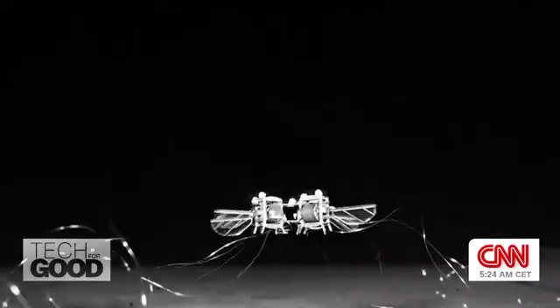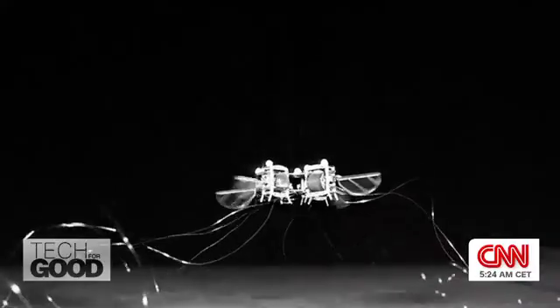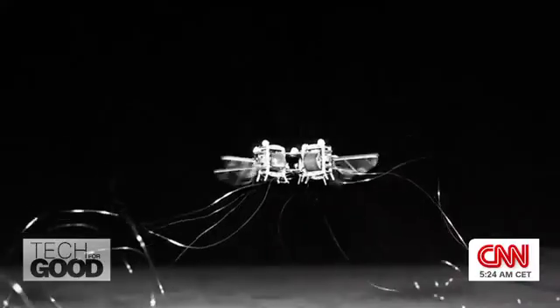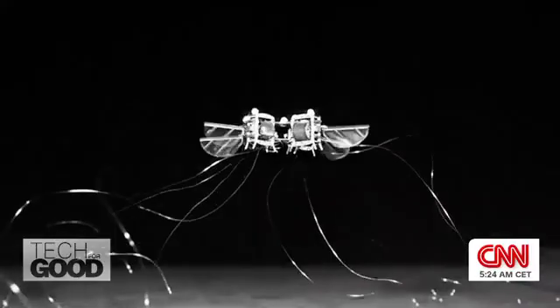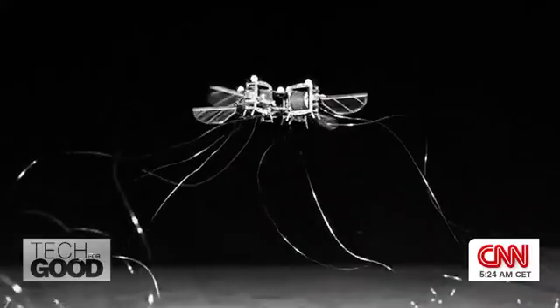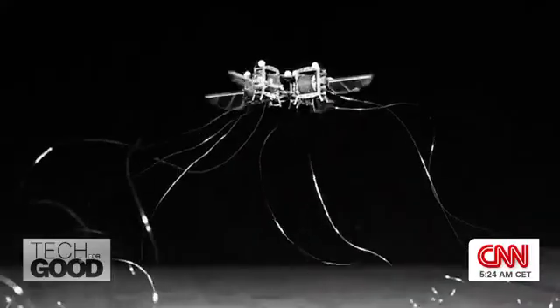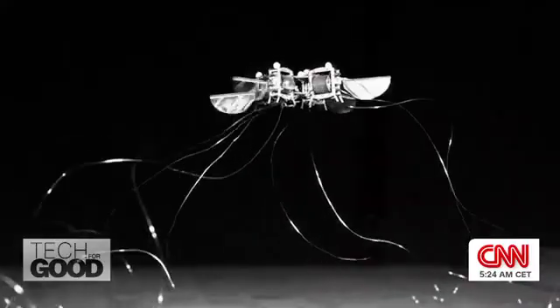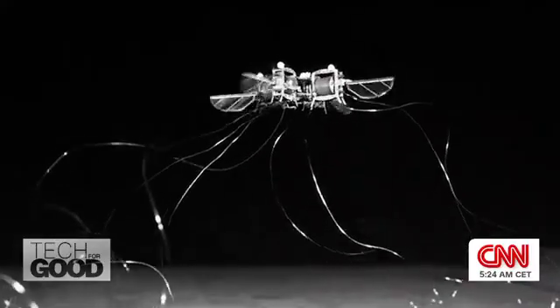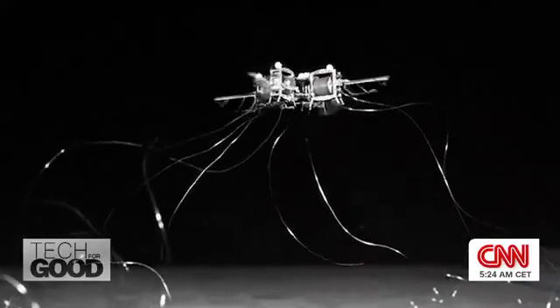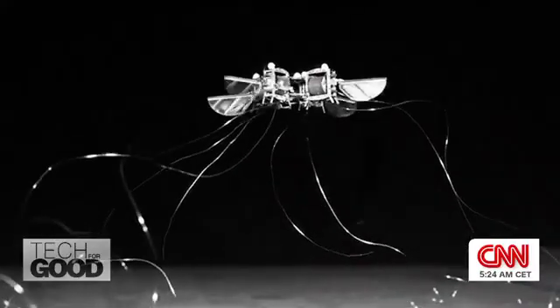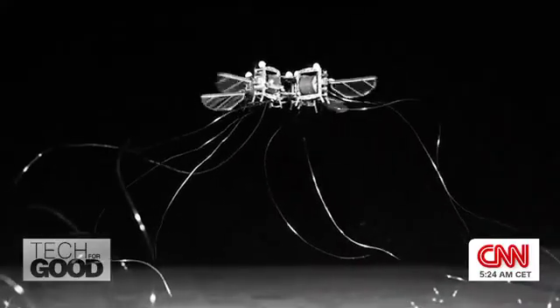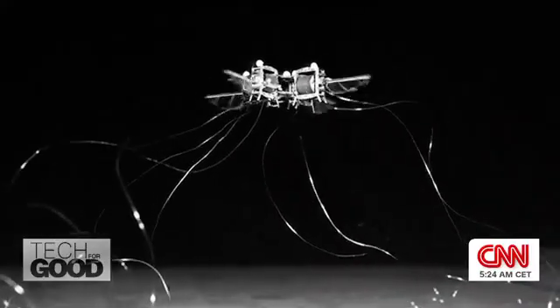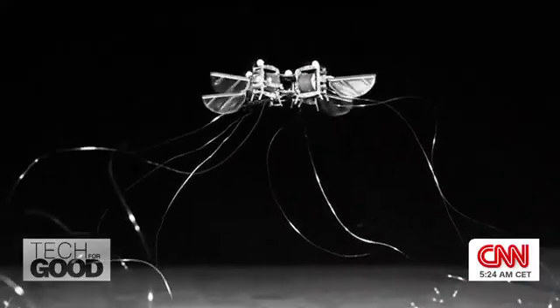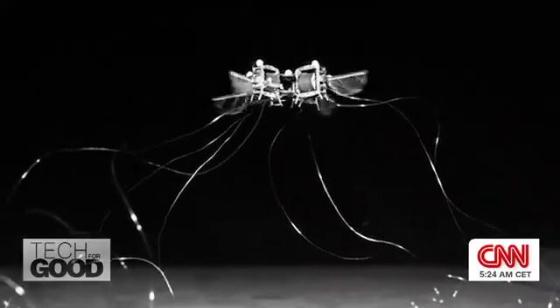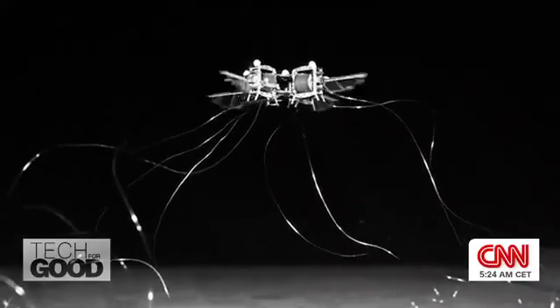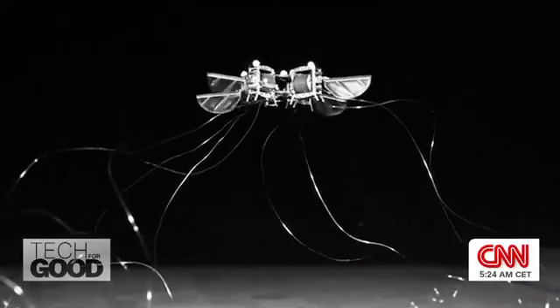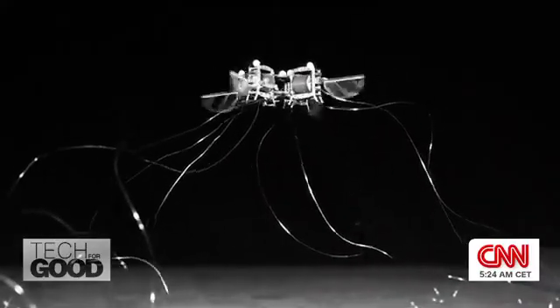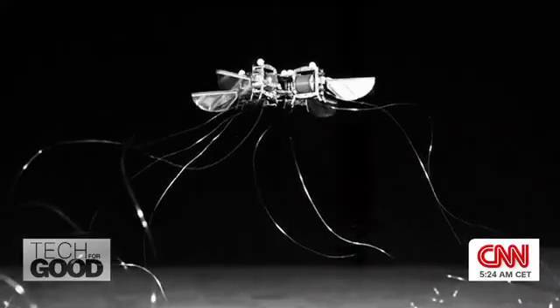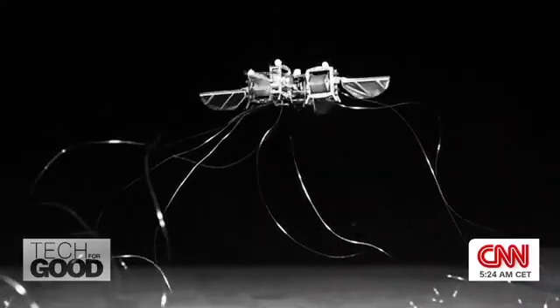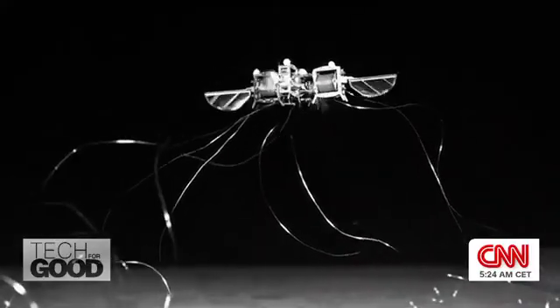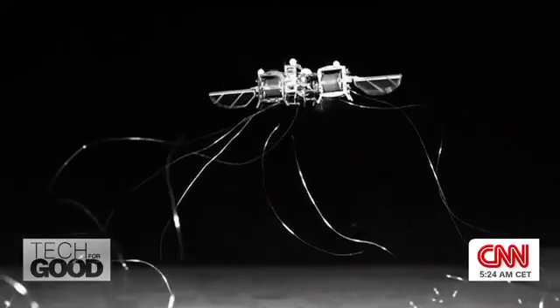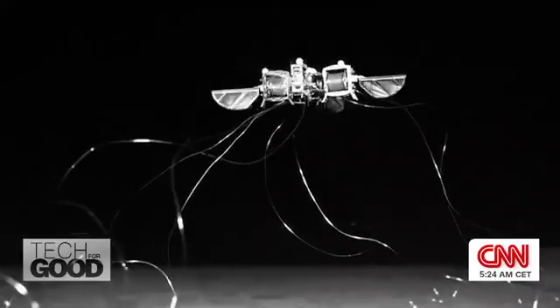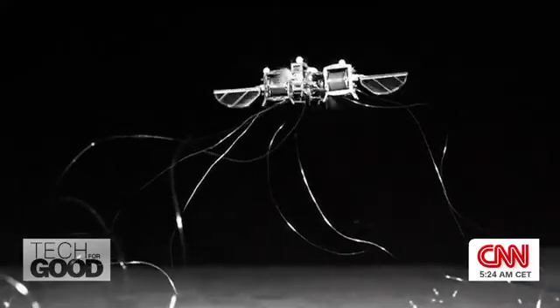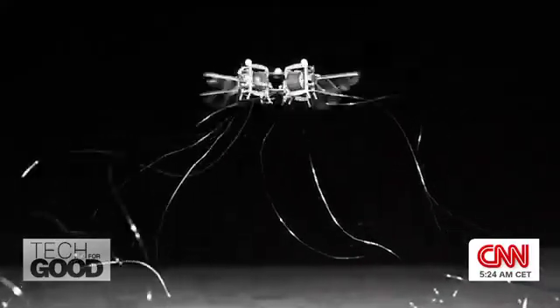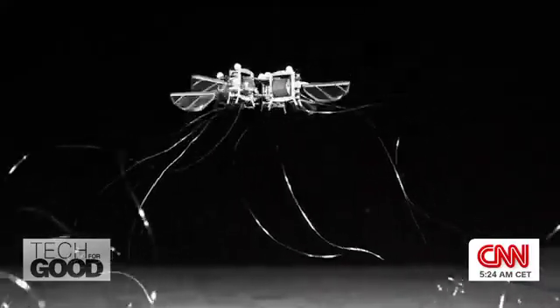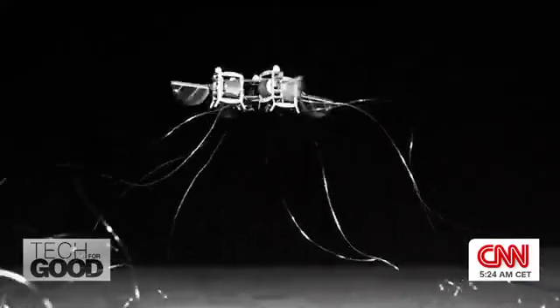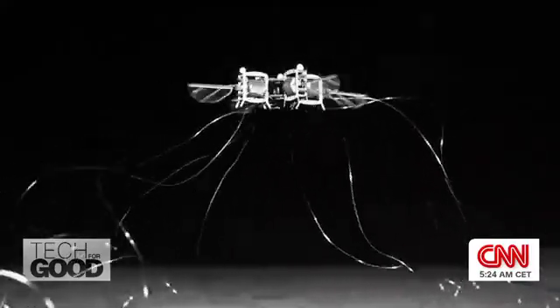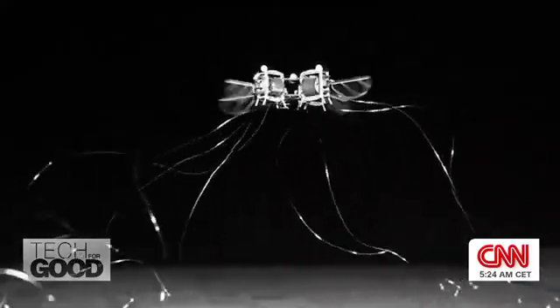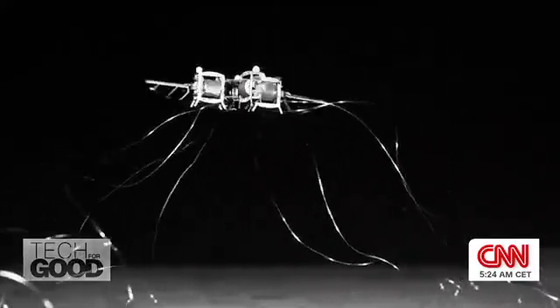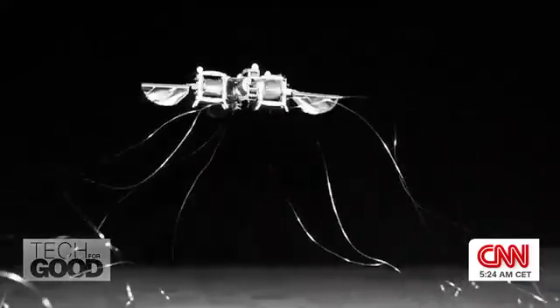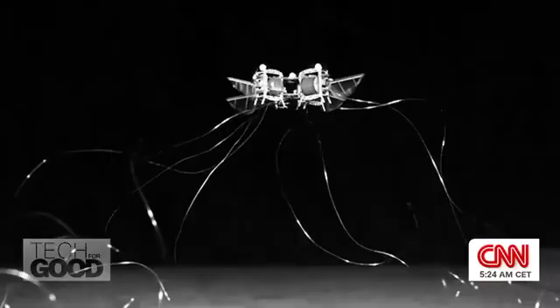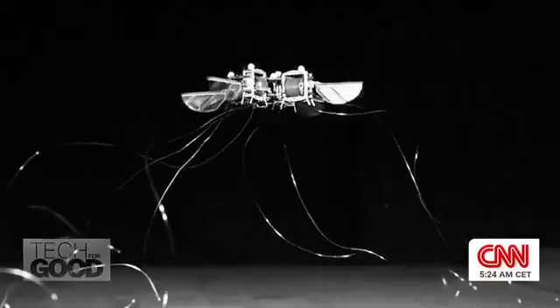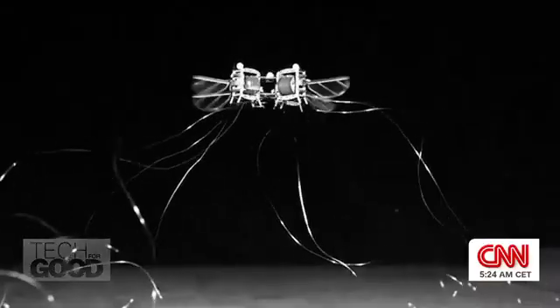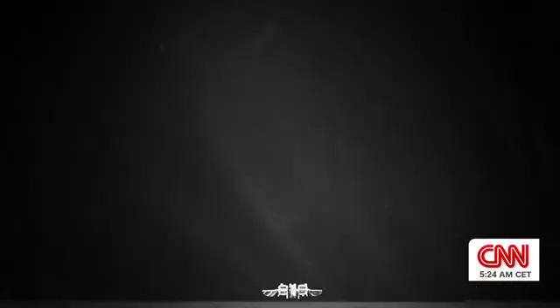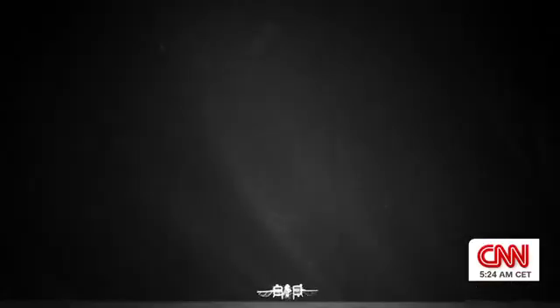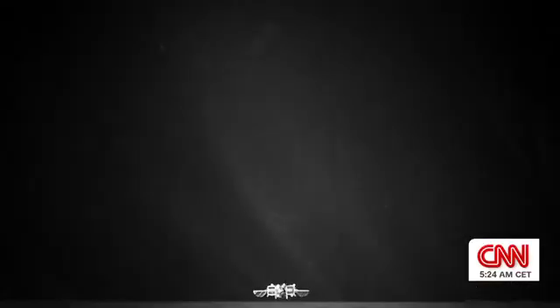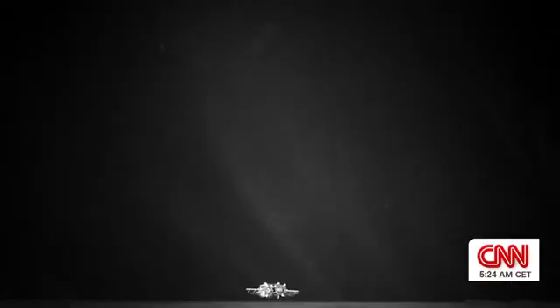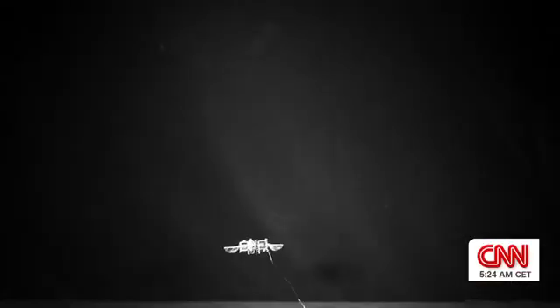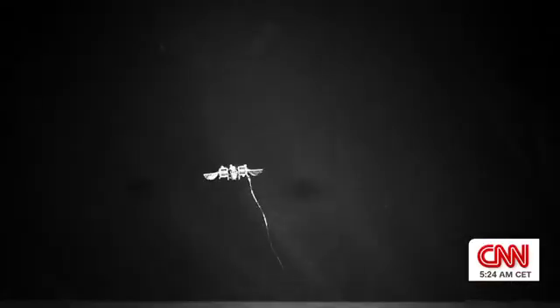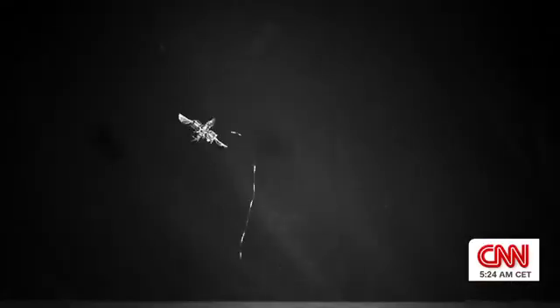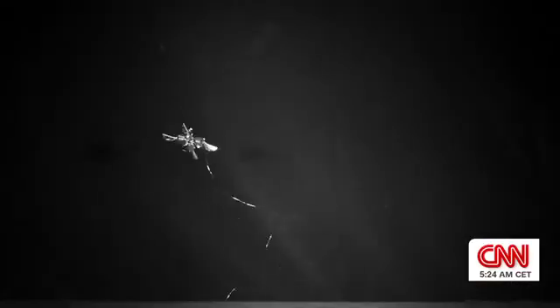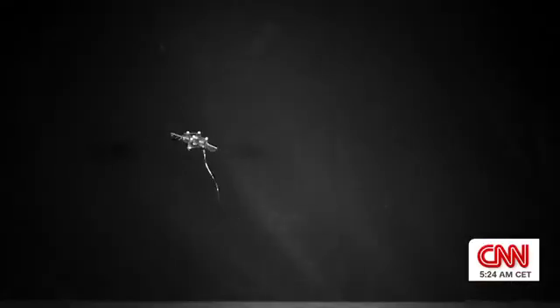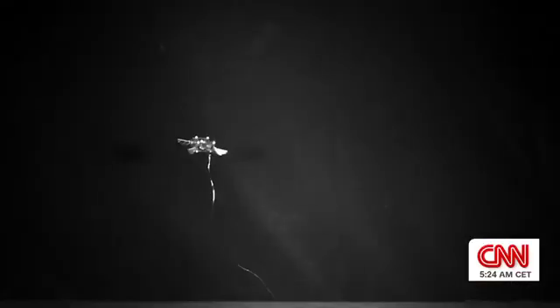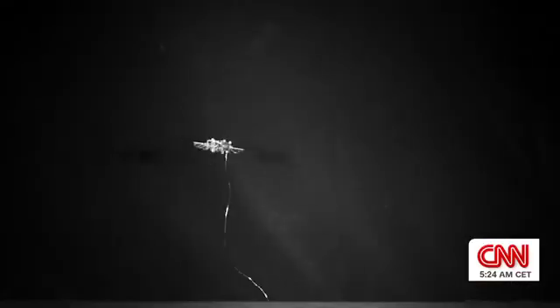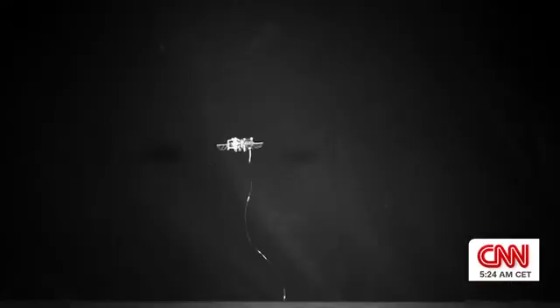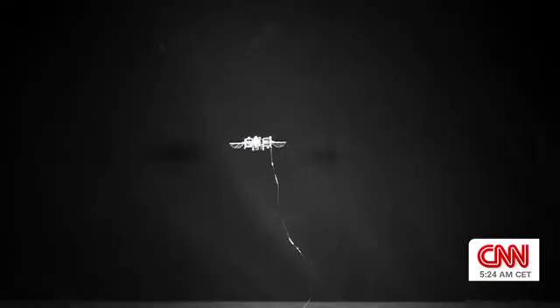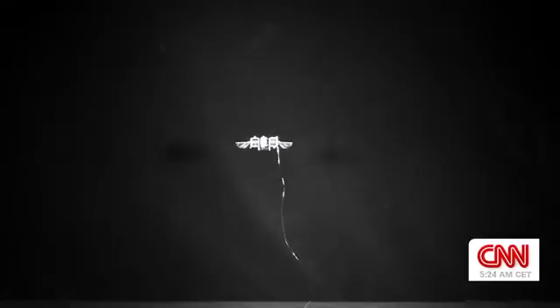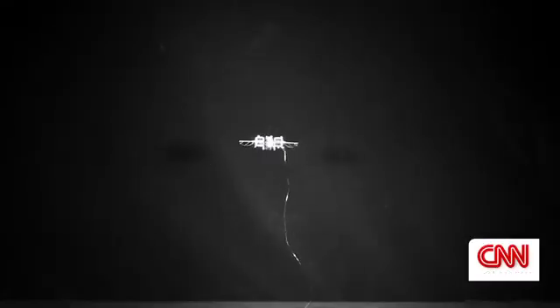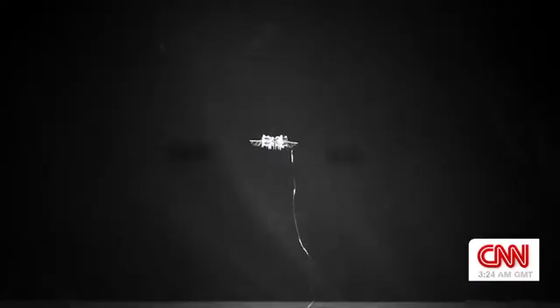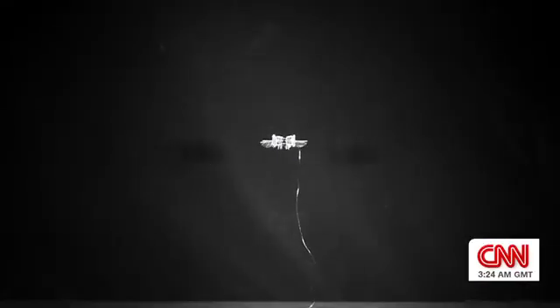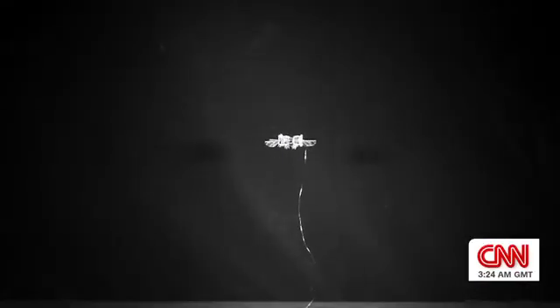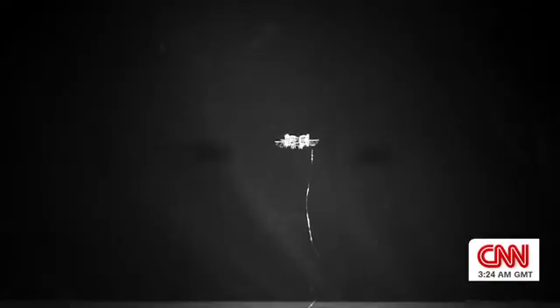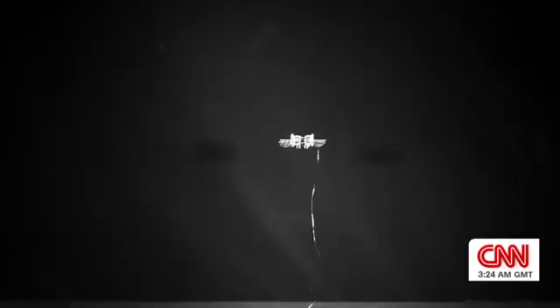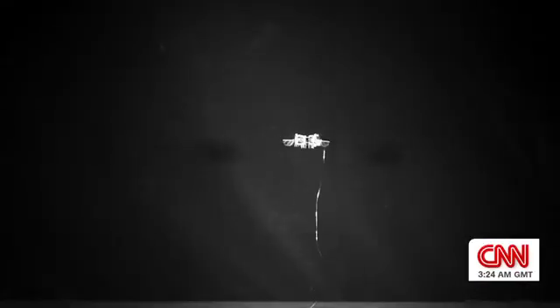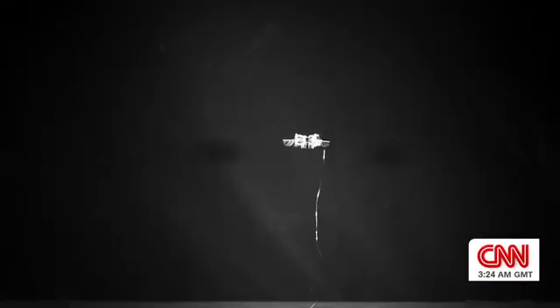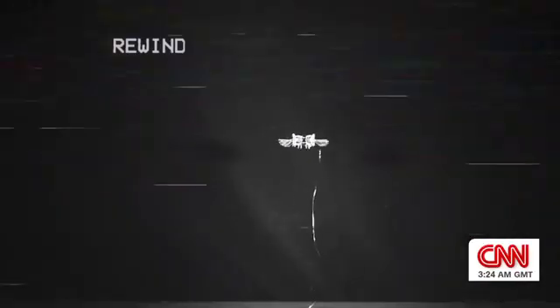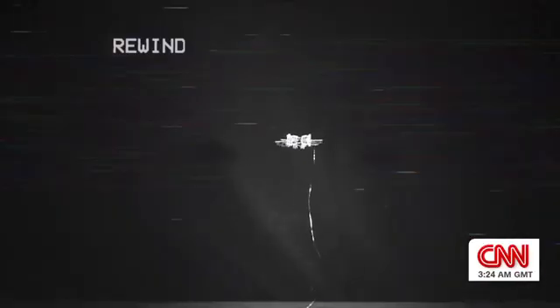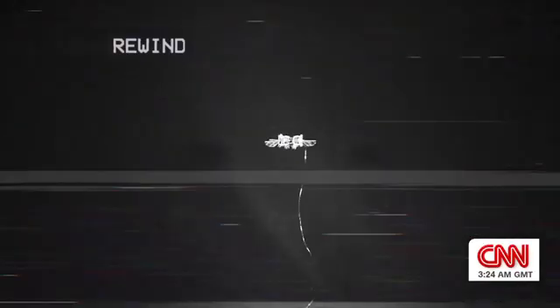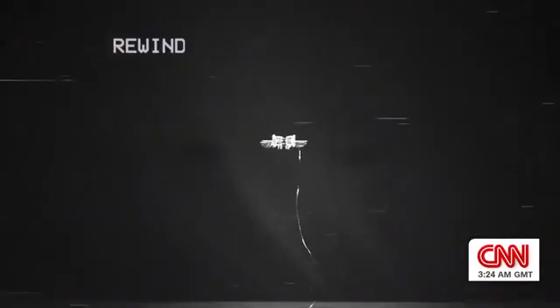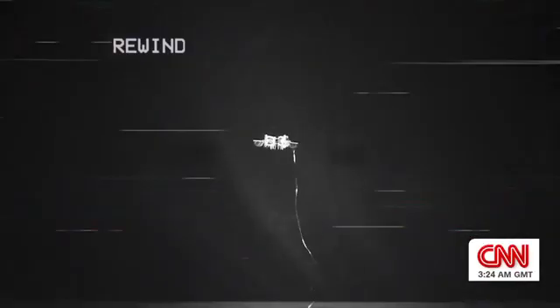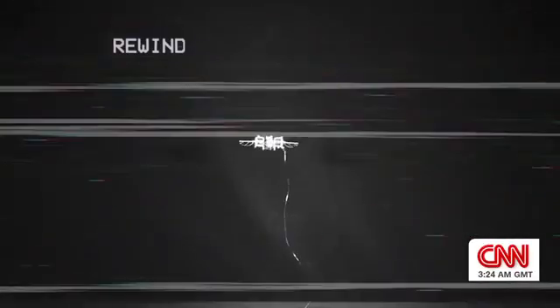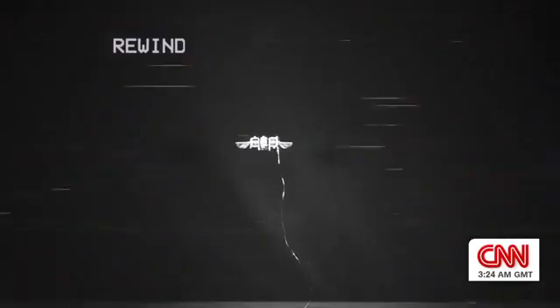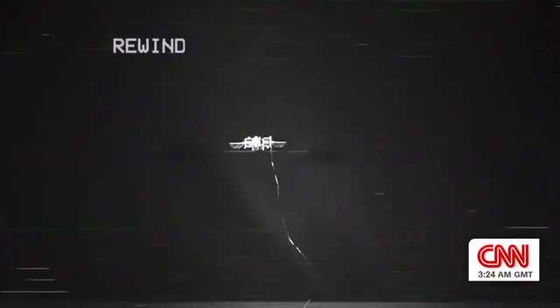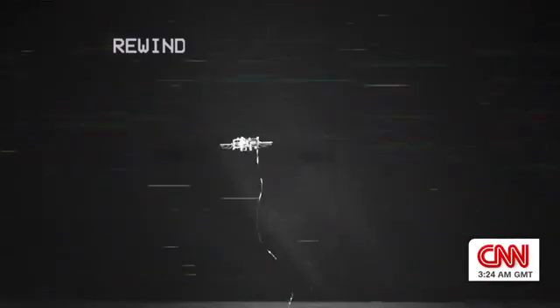It flaps its wings up to 400 times a second and it can even flip. Let's slow that down.